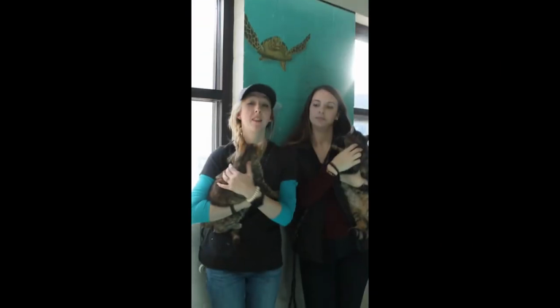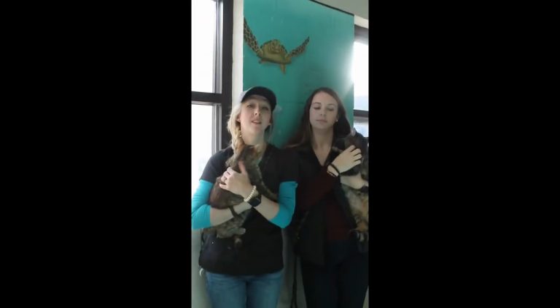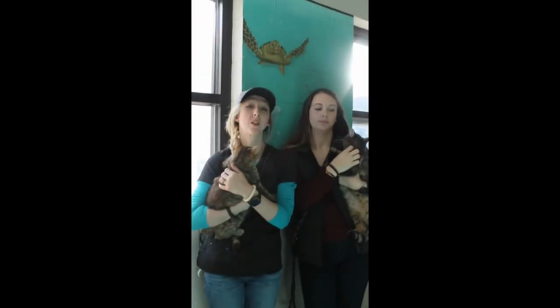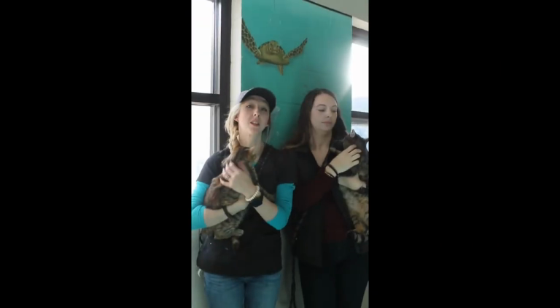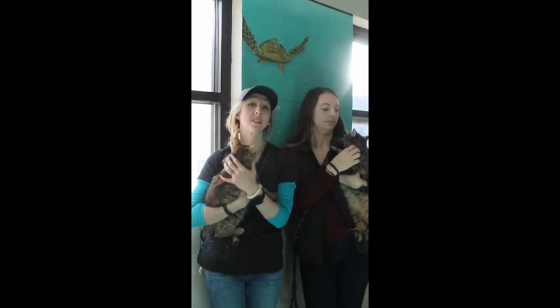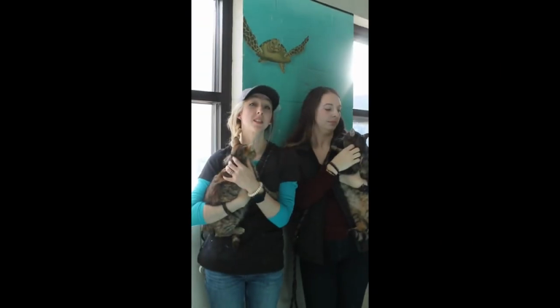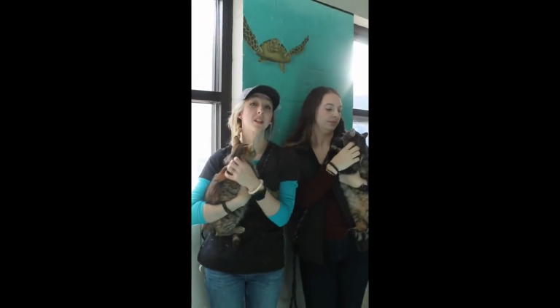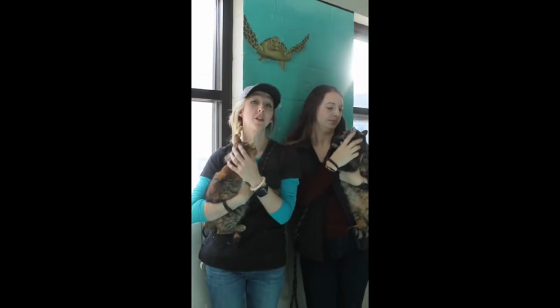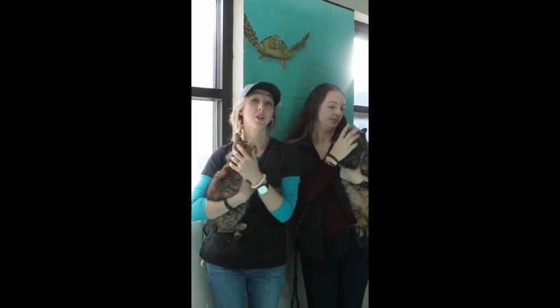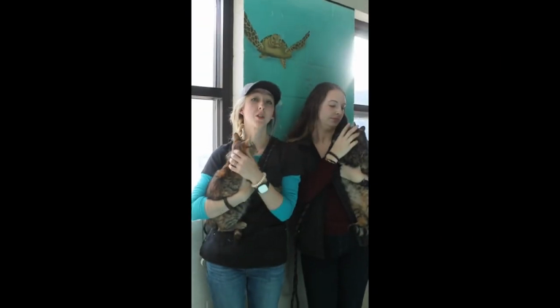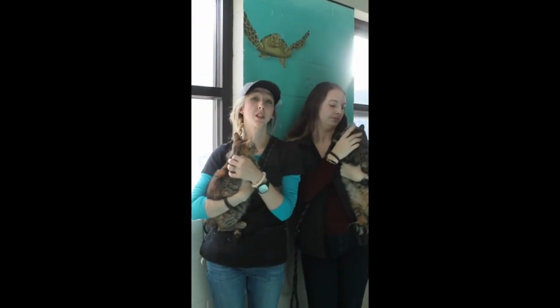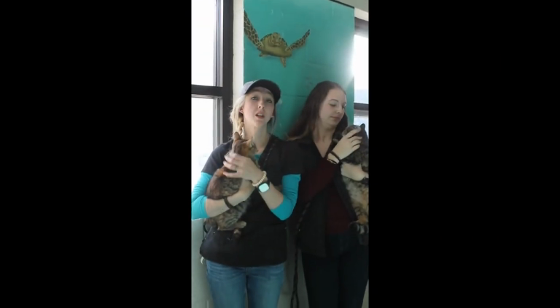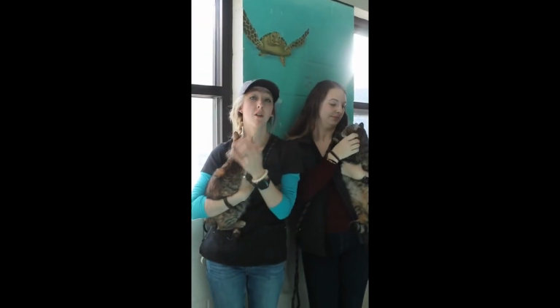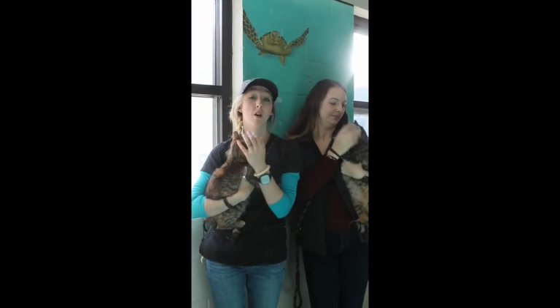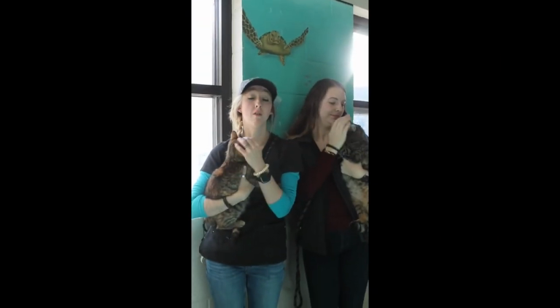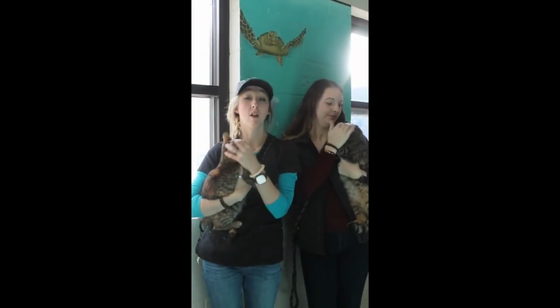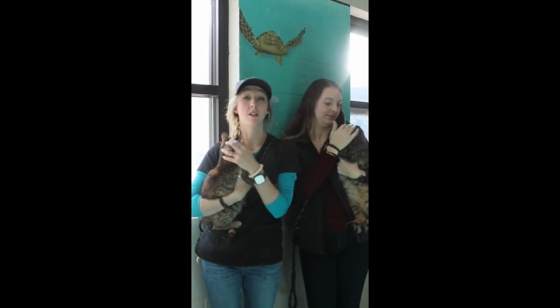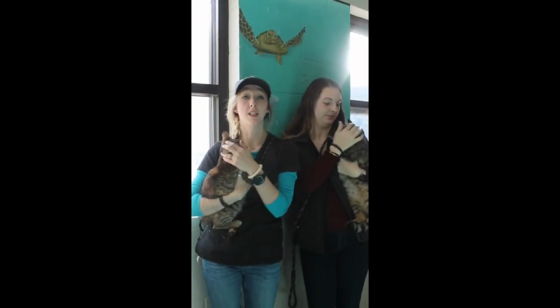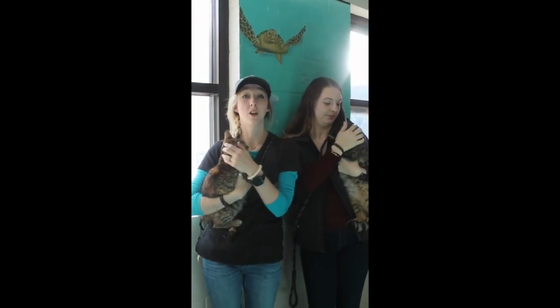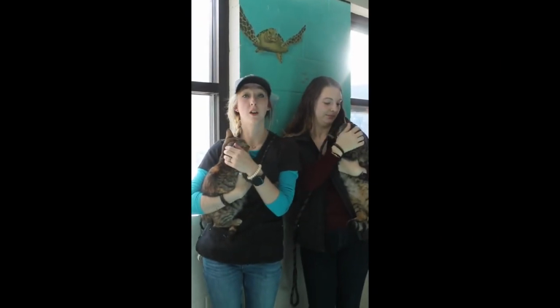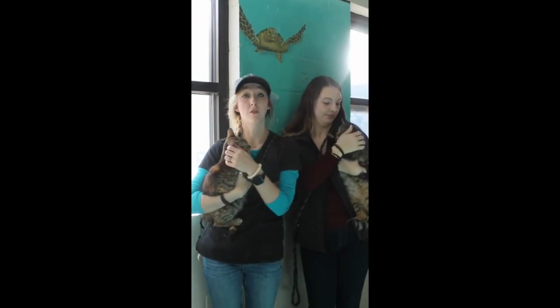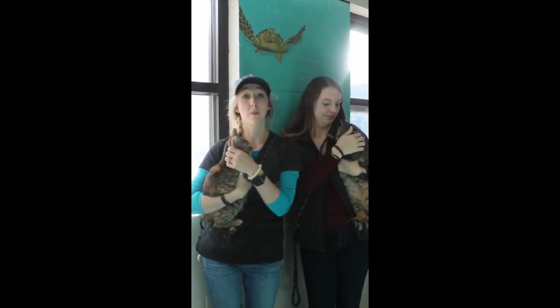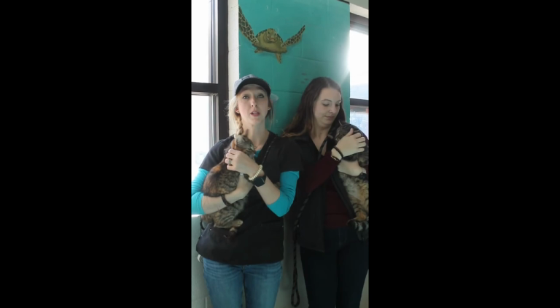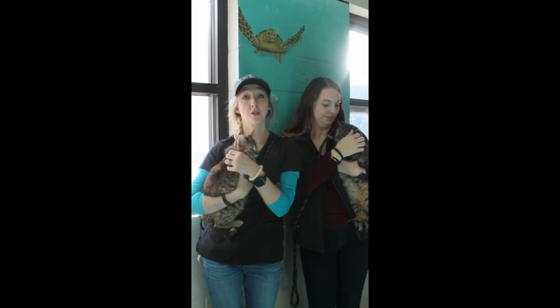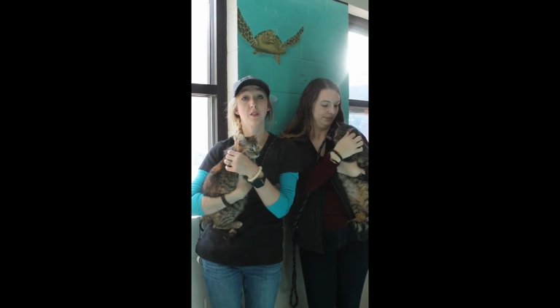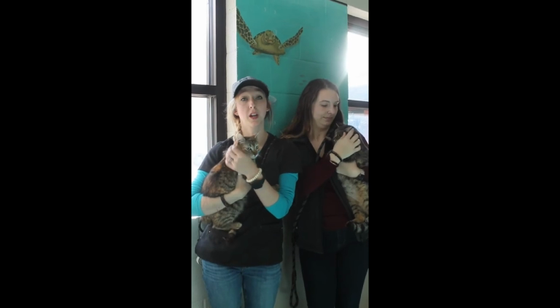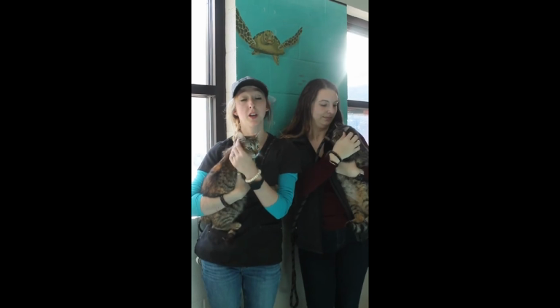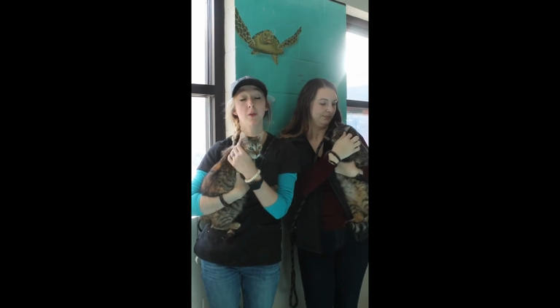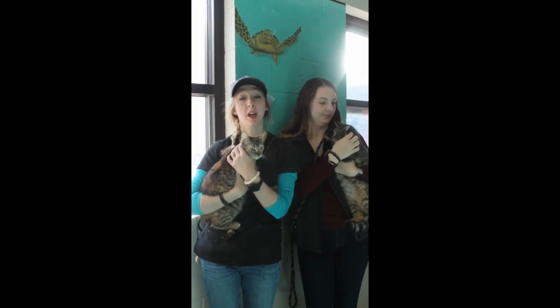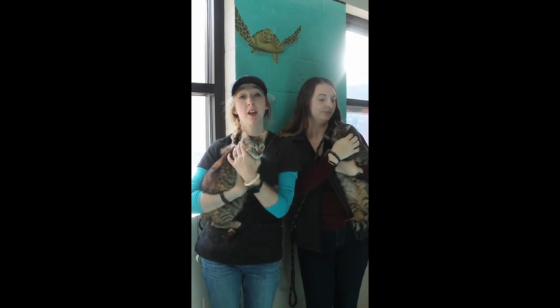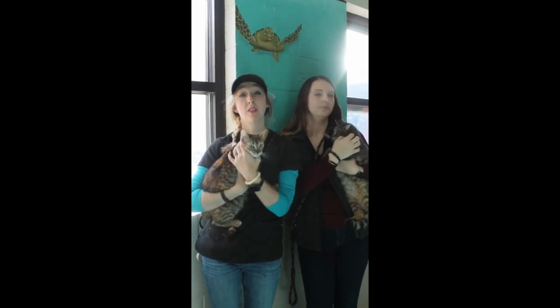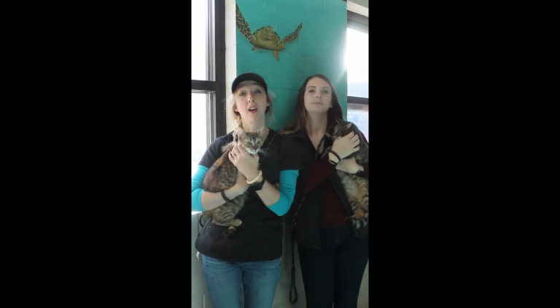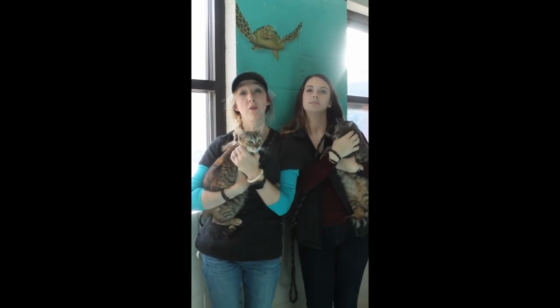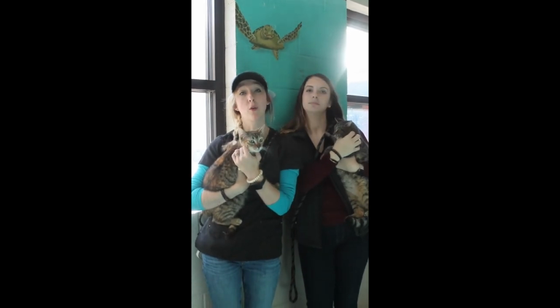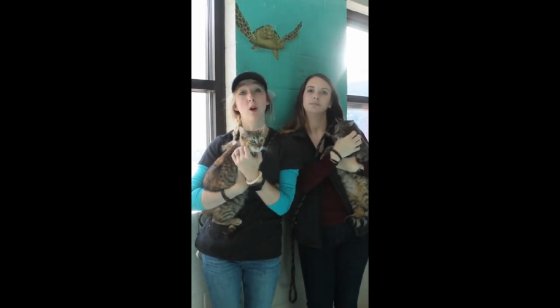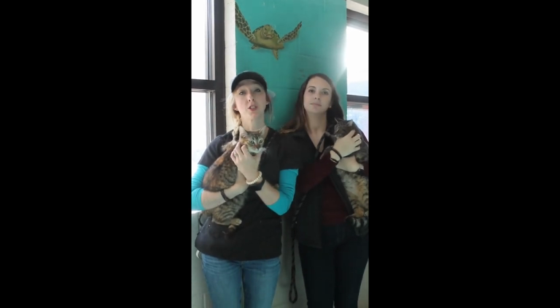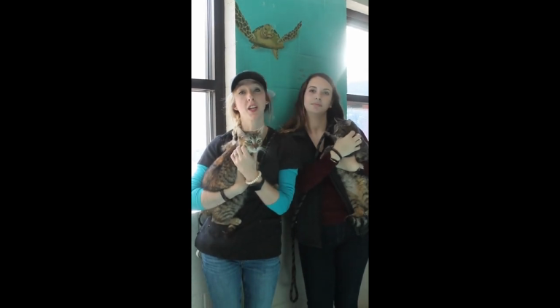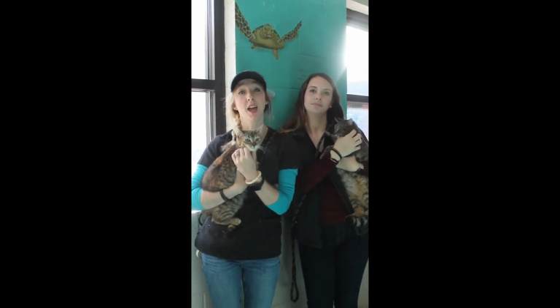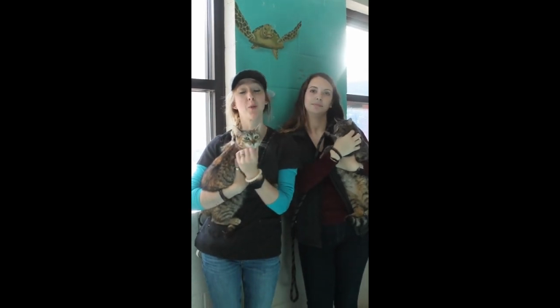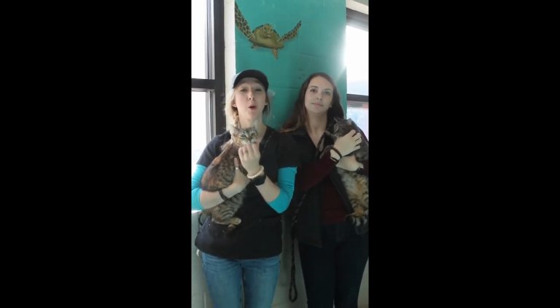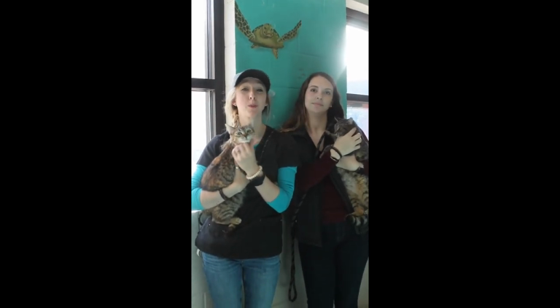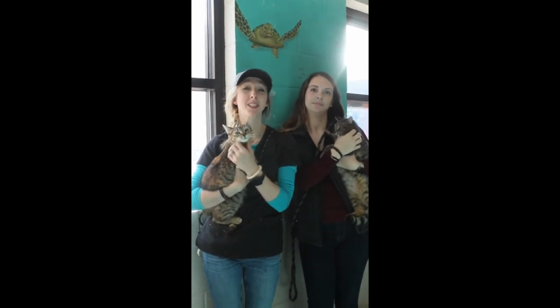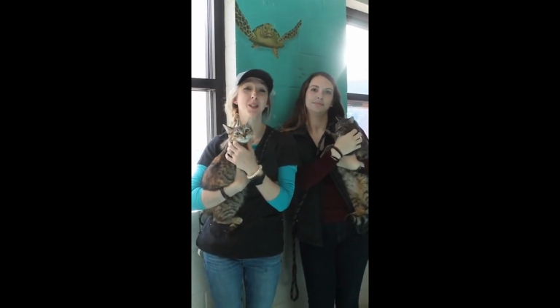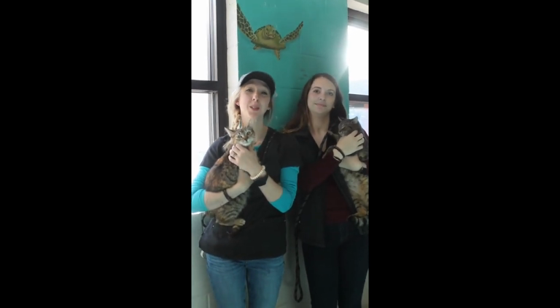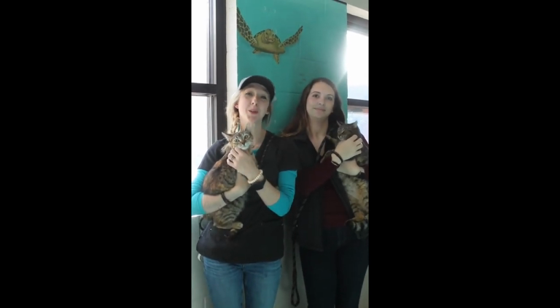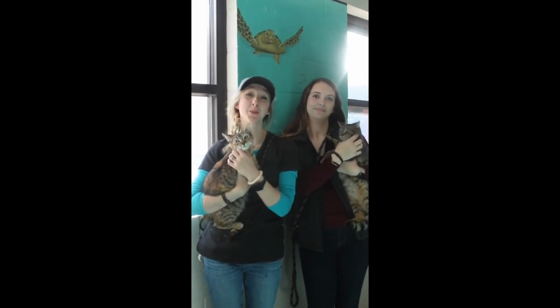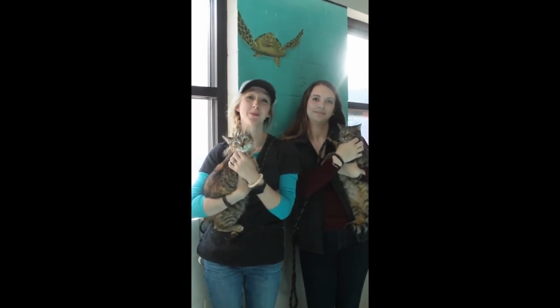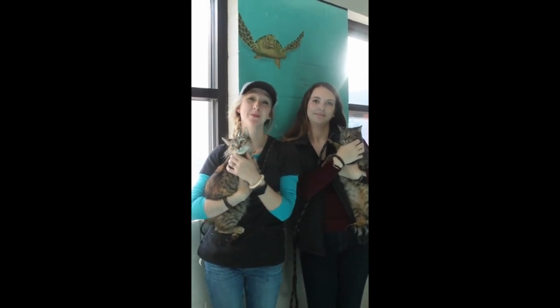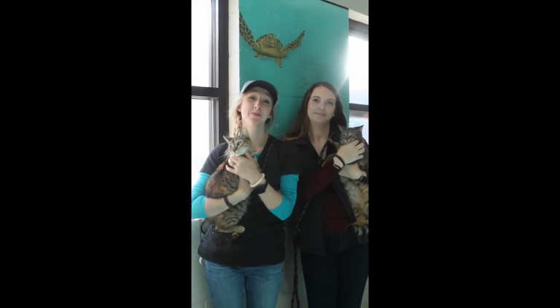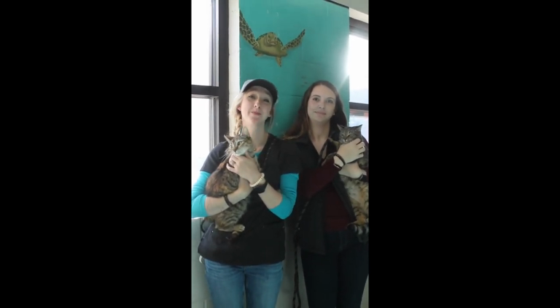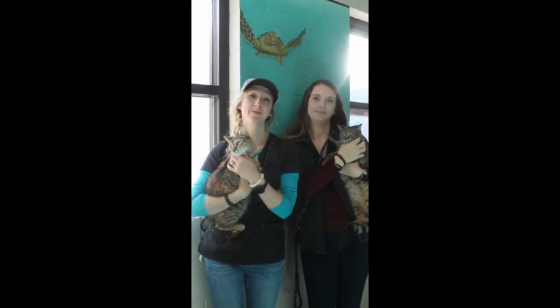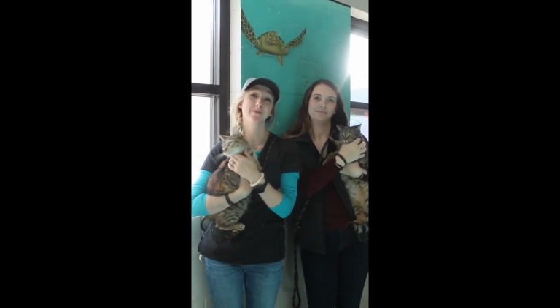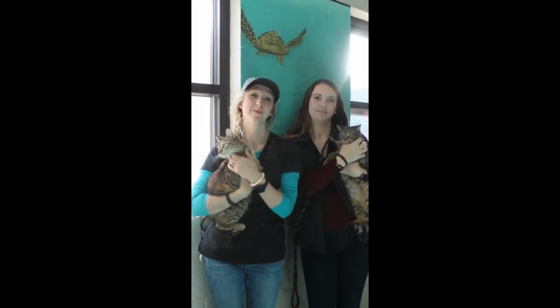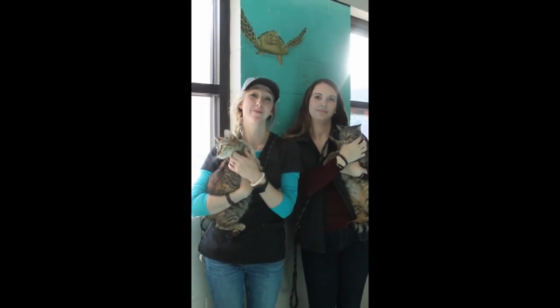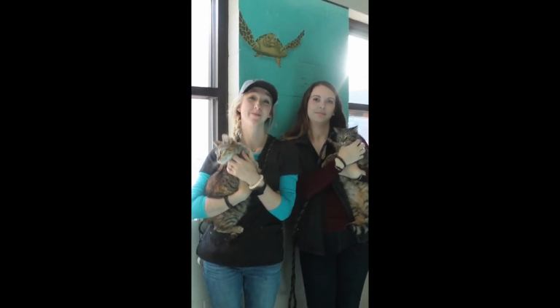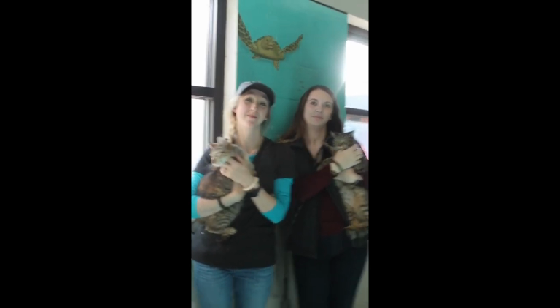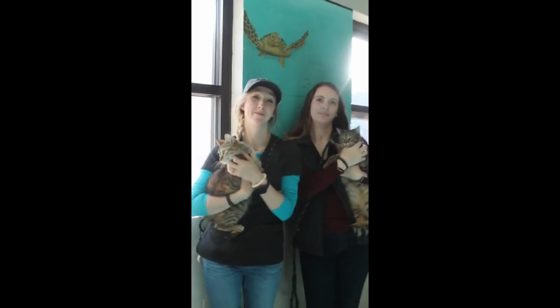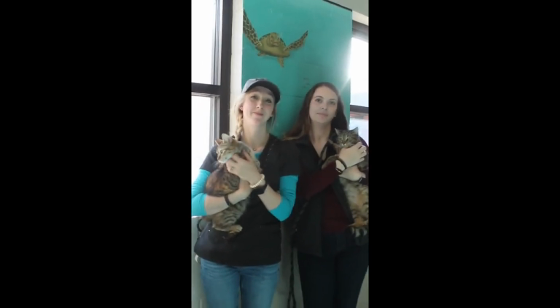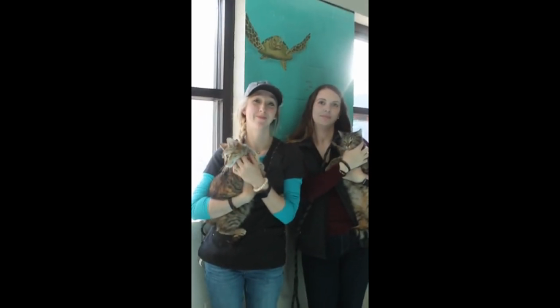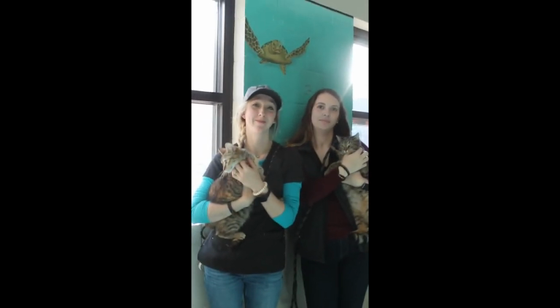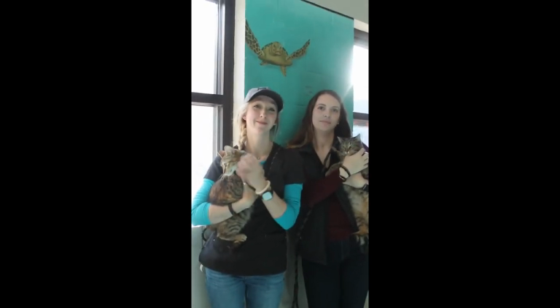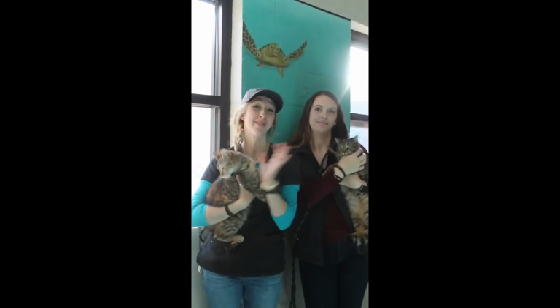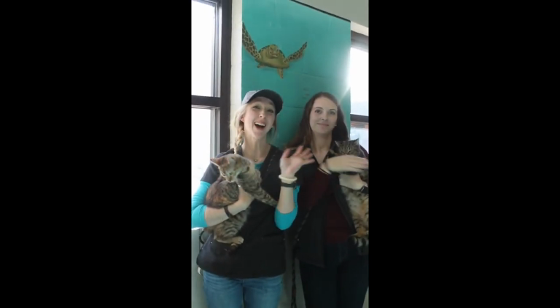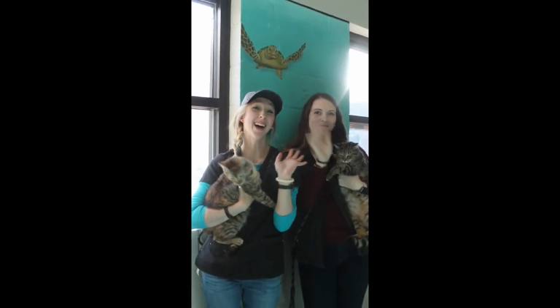This is the conclusion of our volunteer informational video. Thank you for watching and we hope to see you soon. Bye.